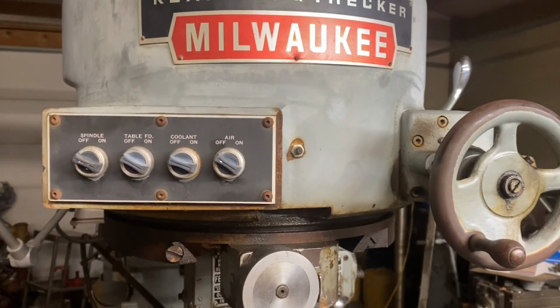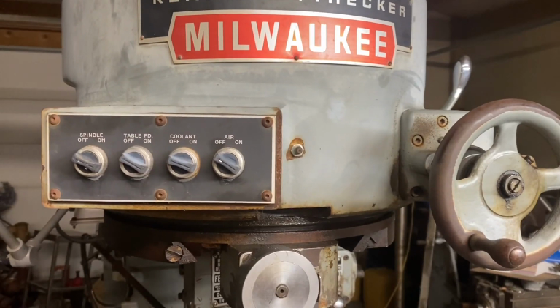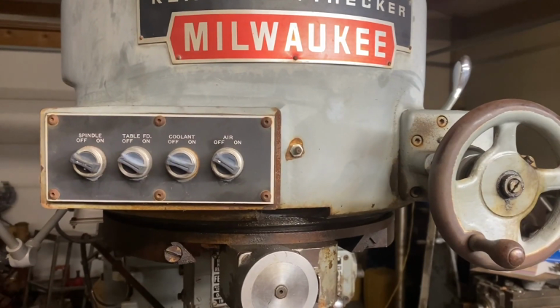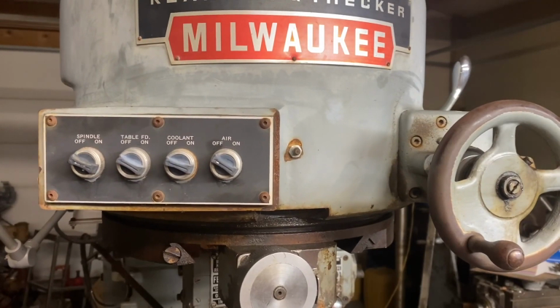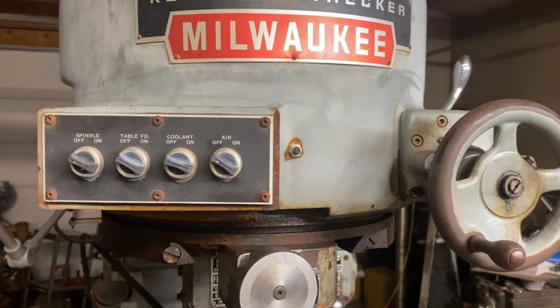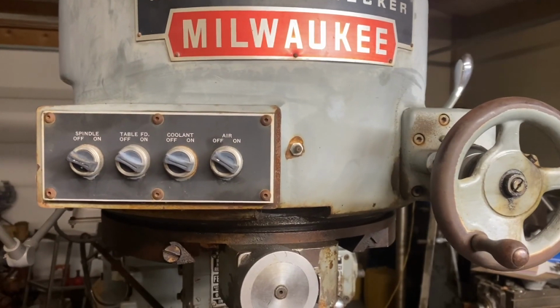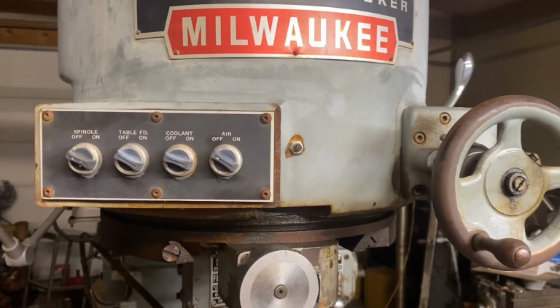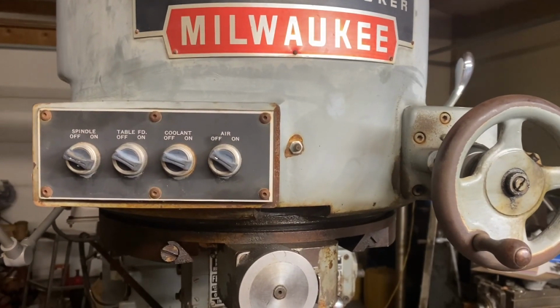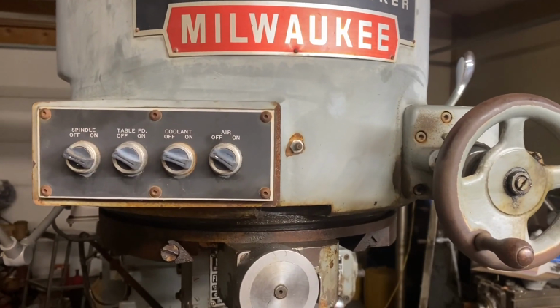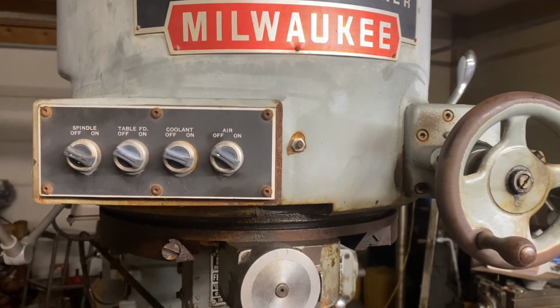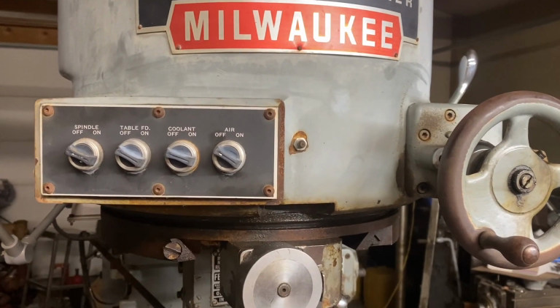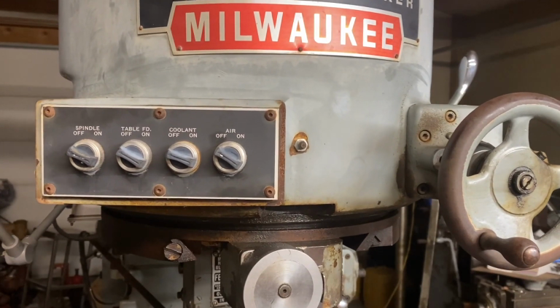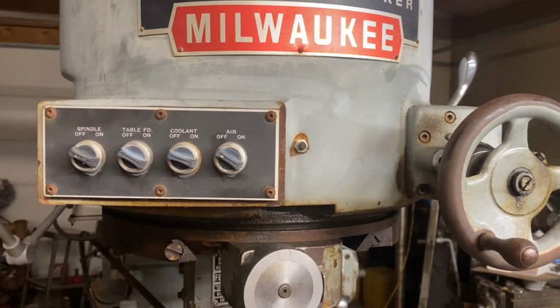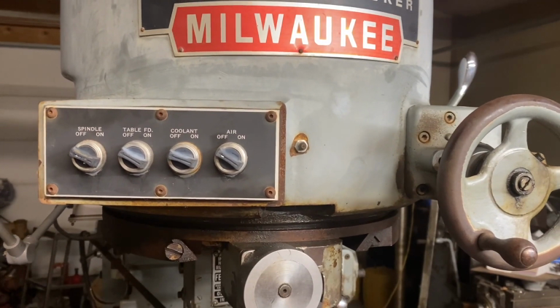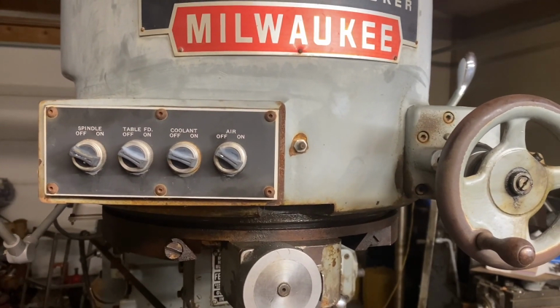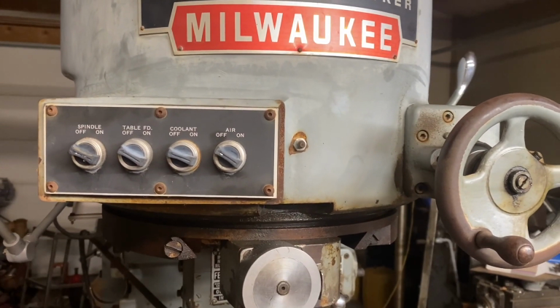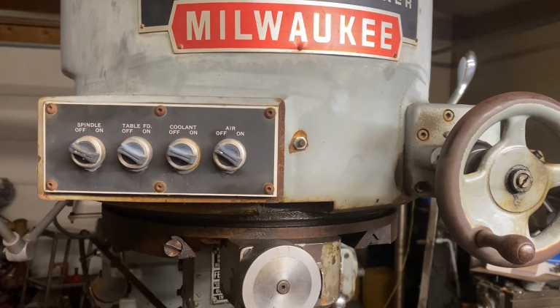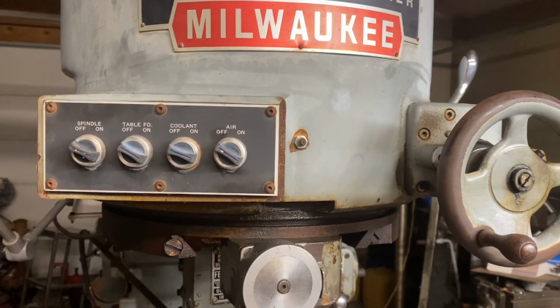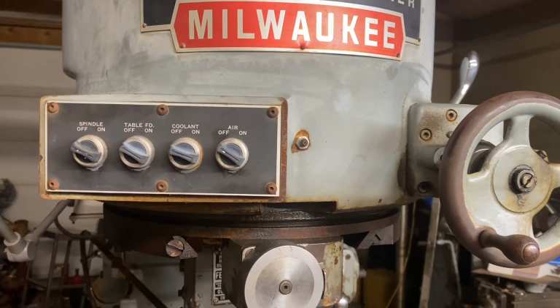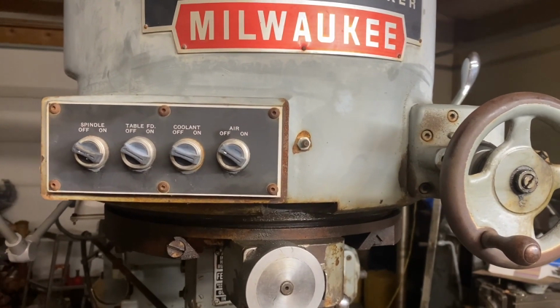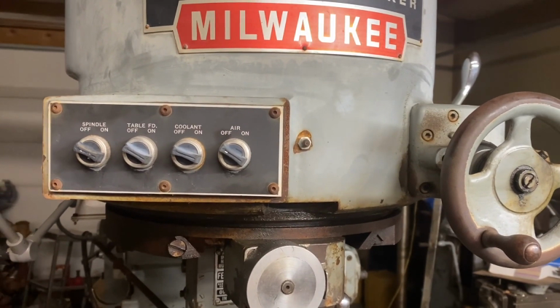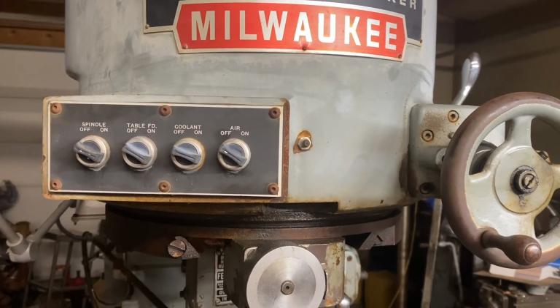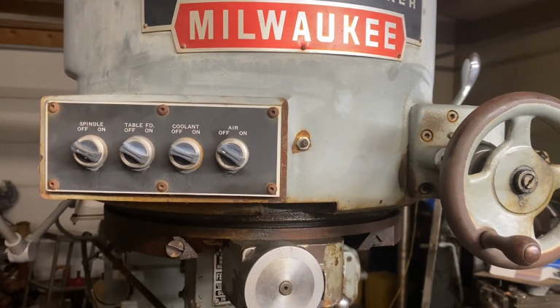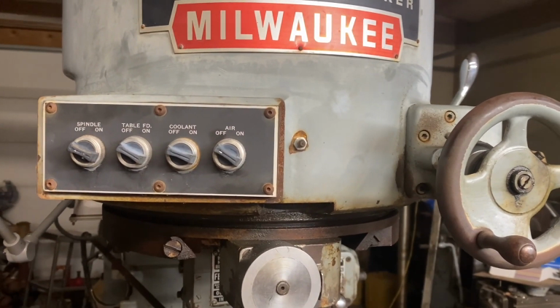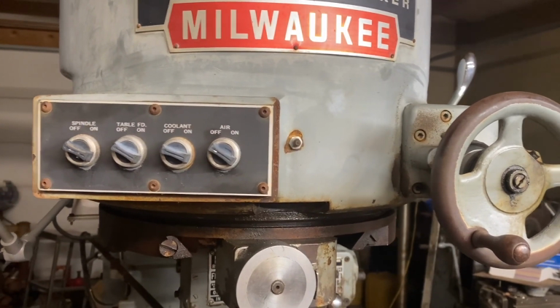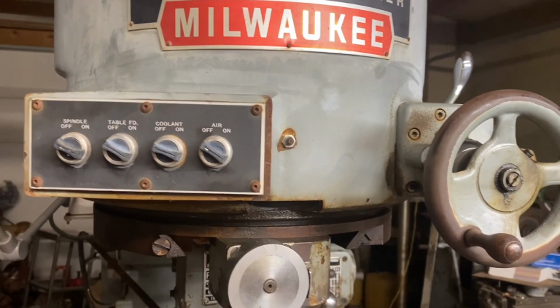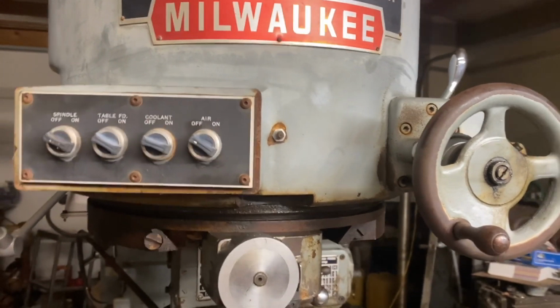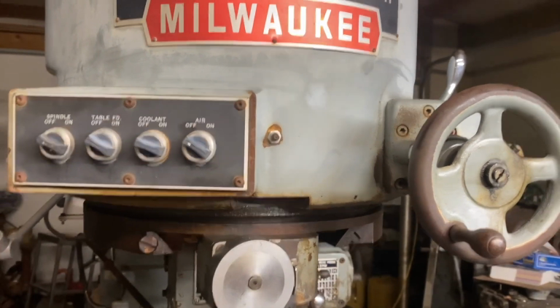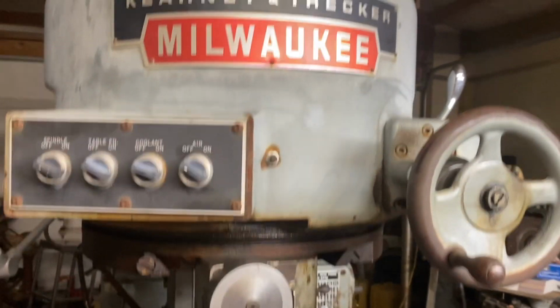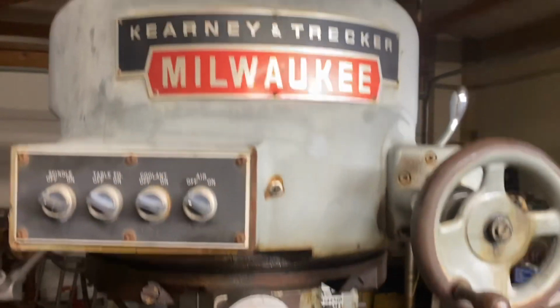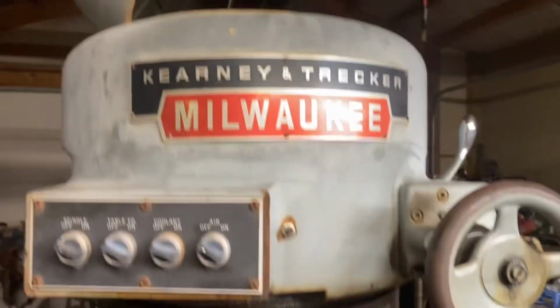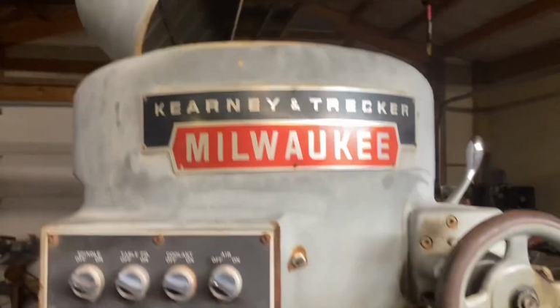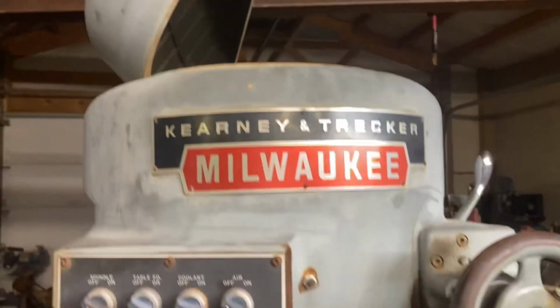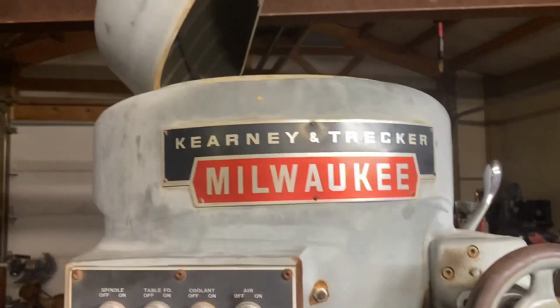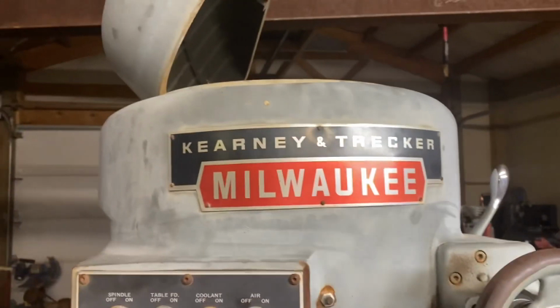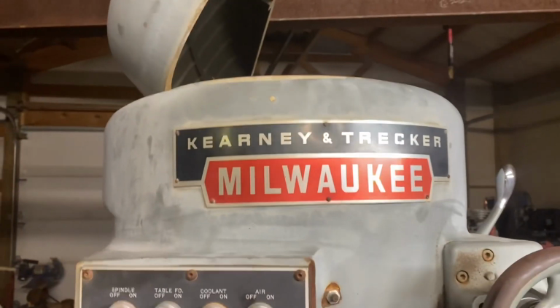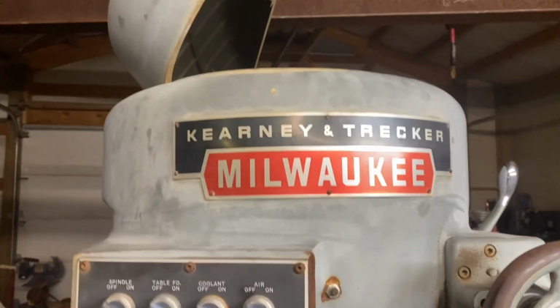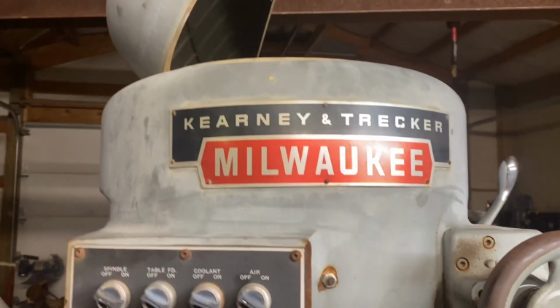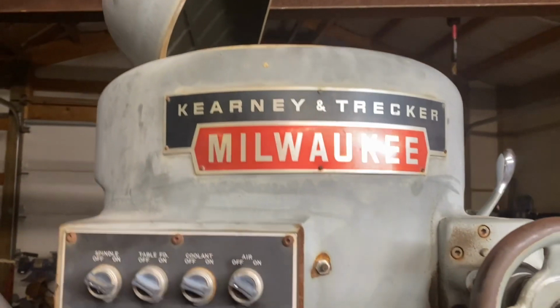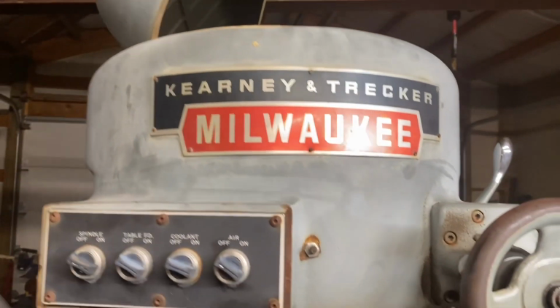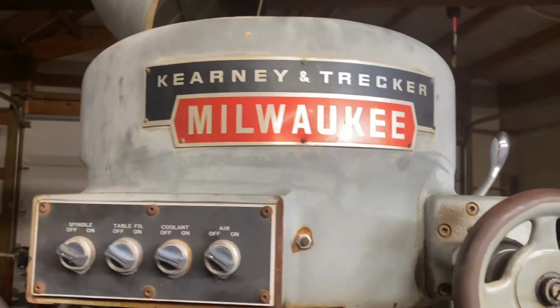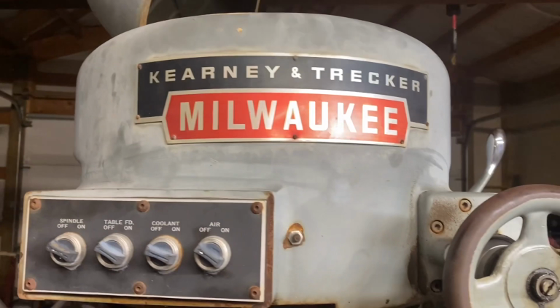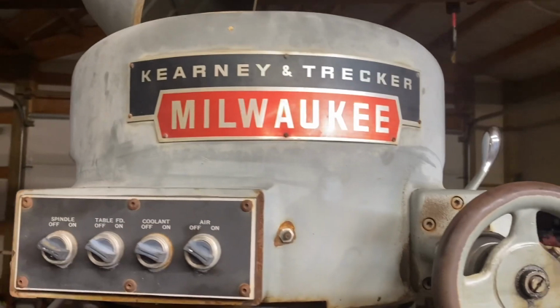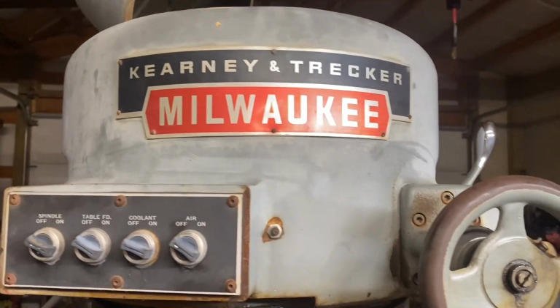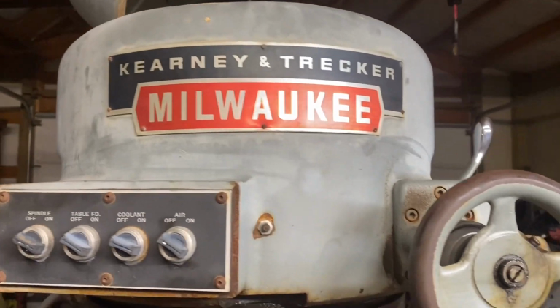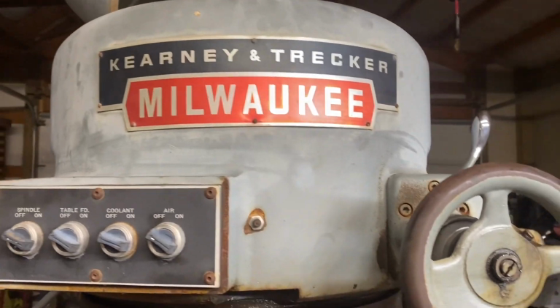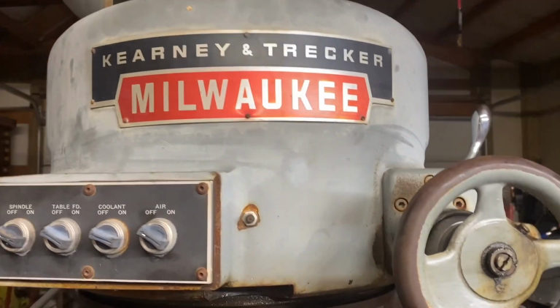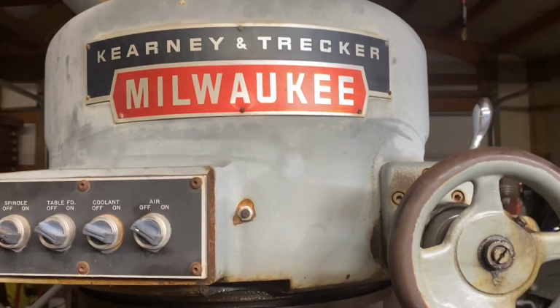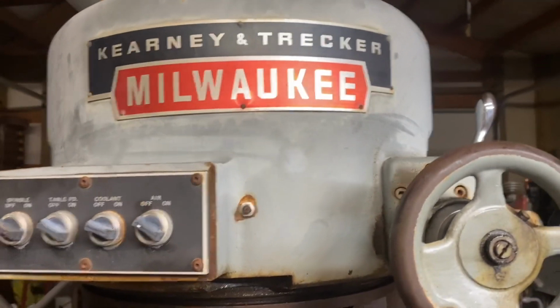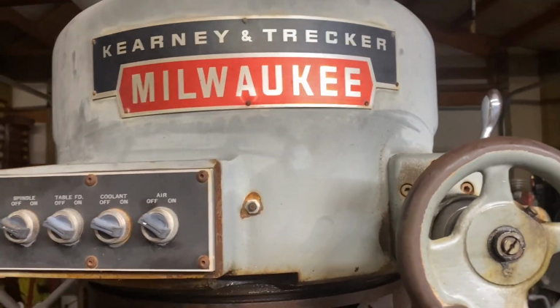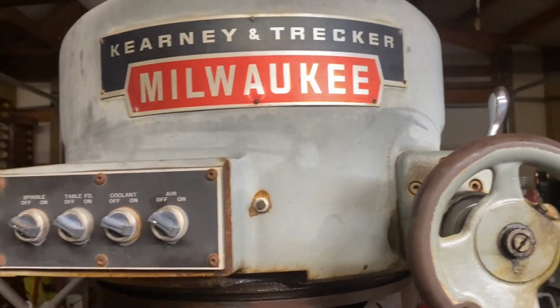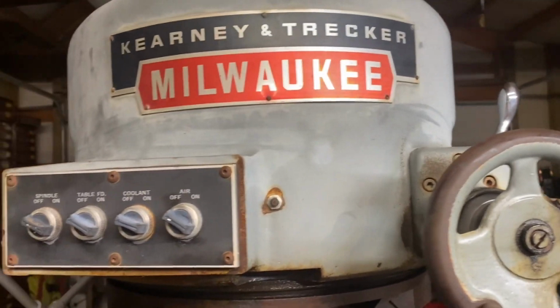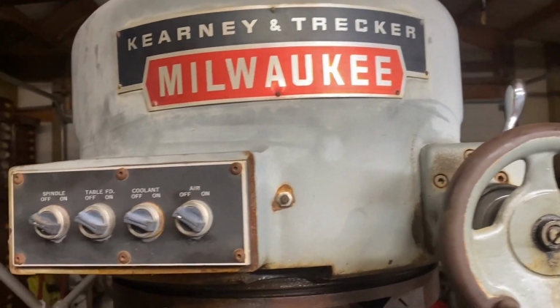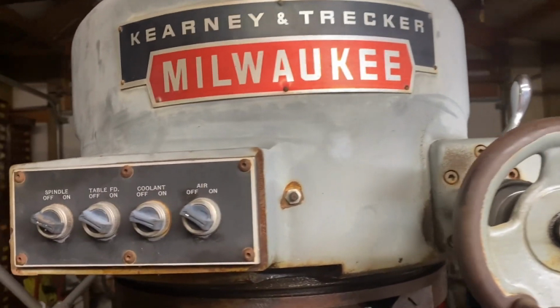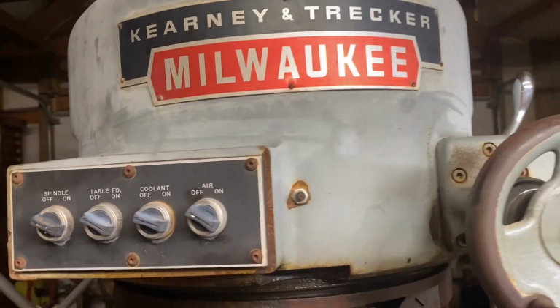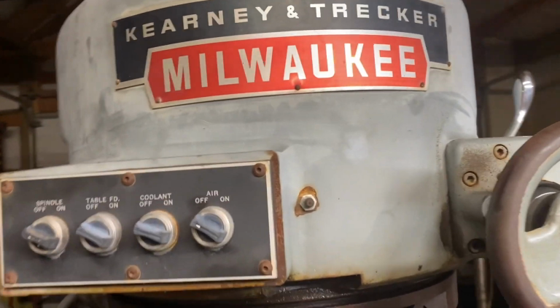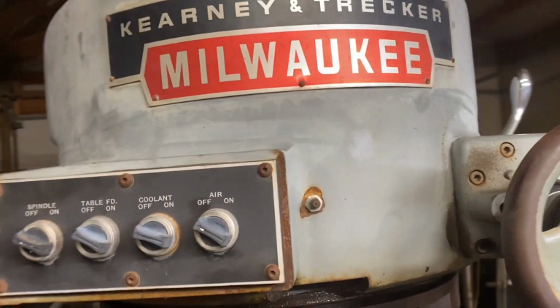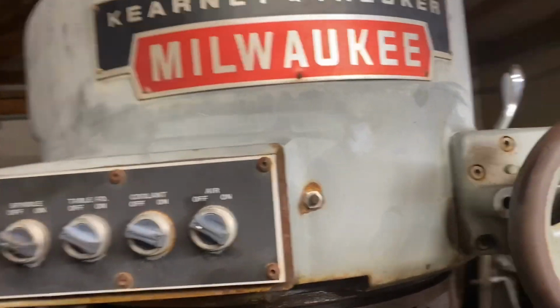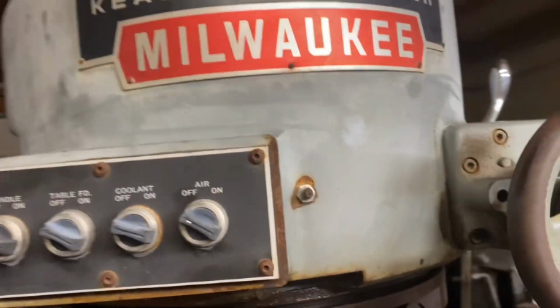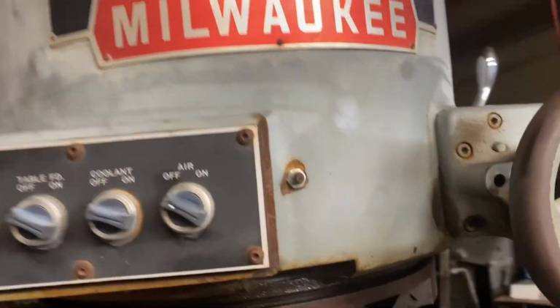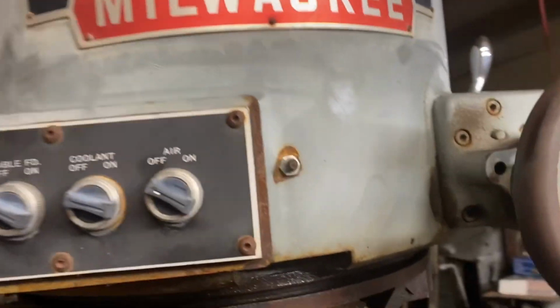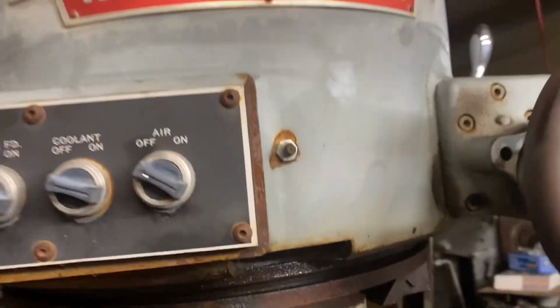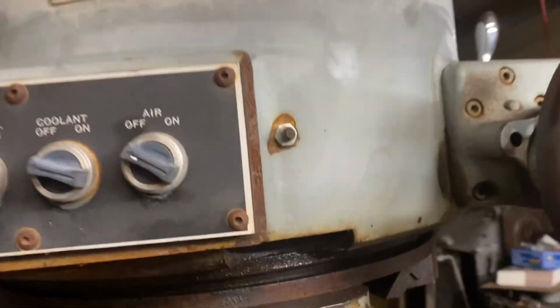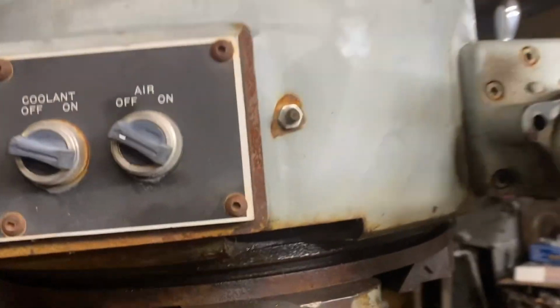Hi, this is Adam with Small Town Machine Shop, and tonight we're working on the Kearney and Trecker 2D Milling Machine.